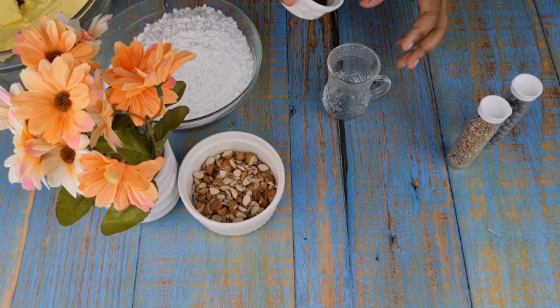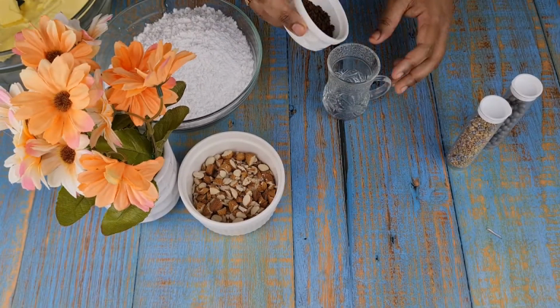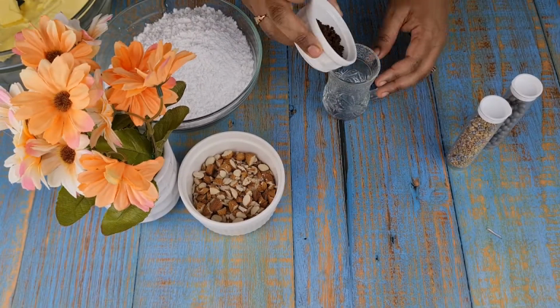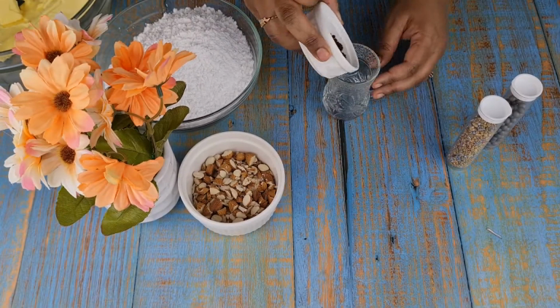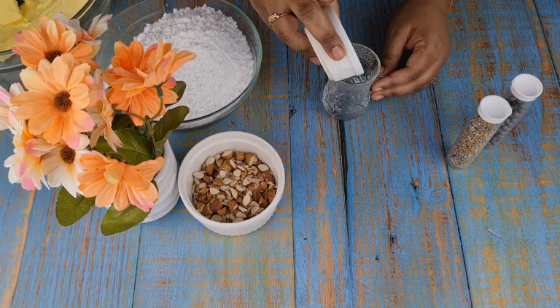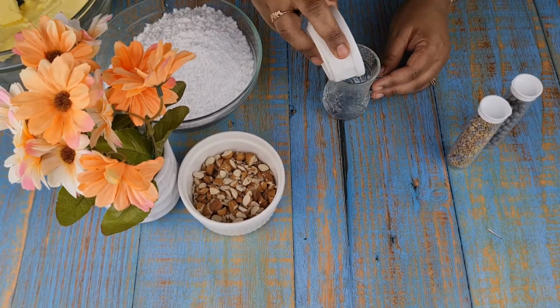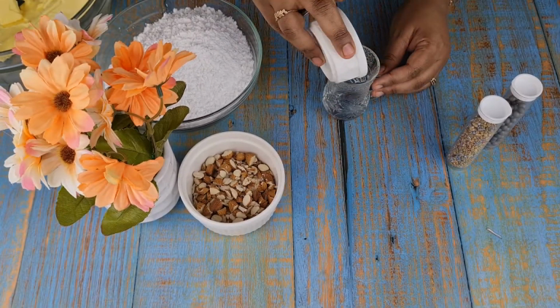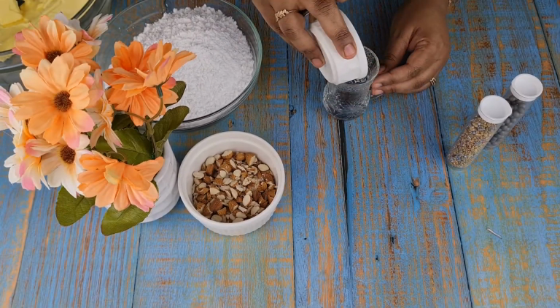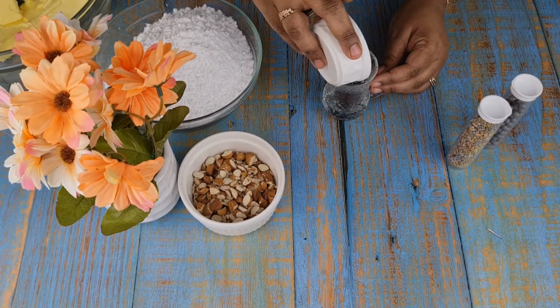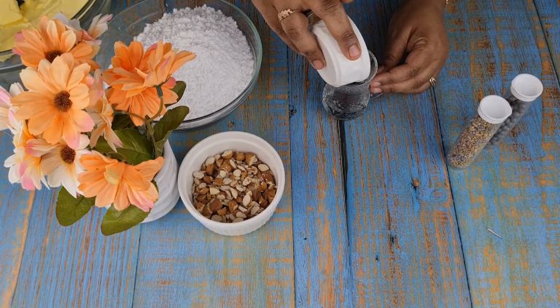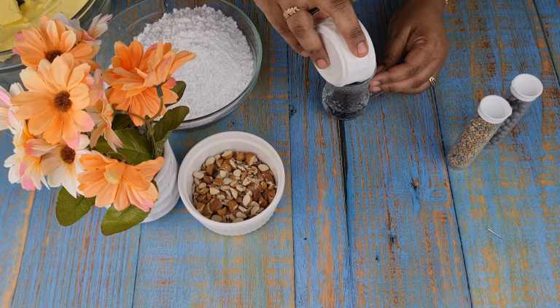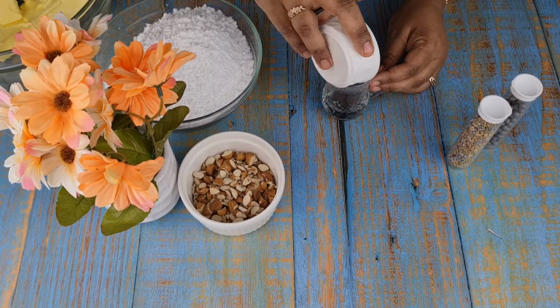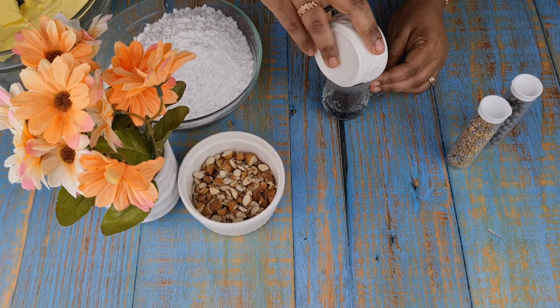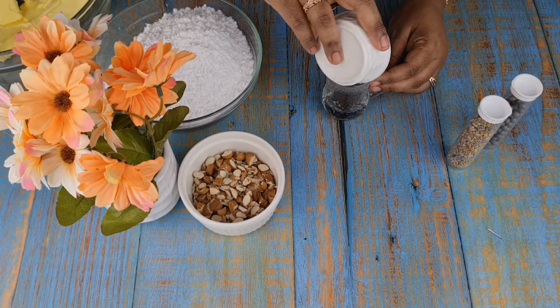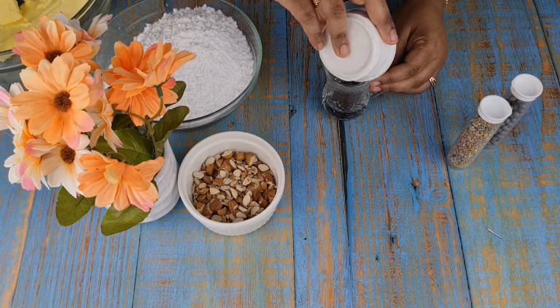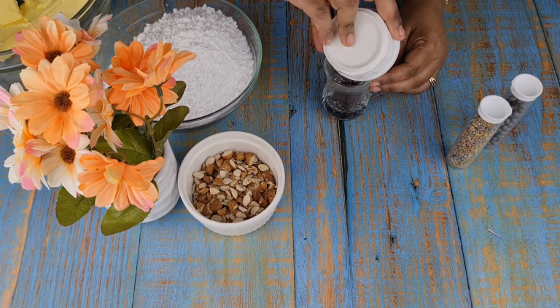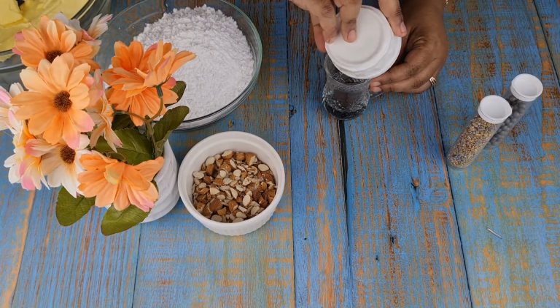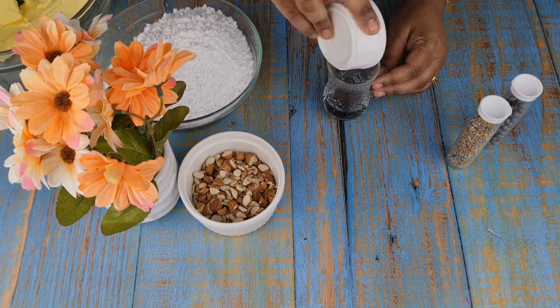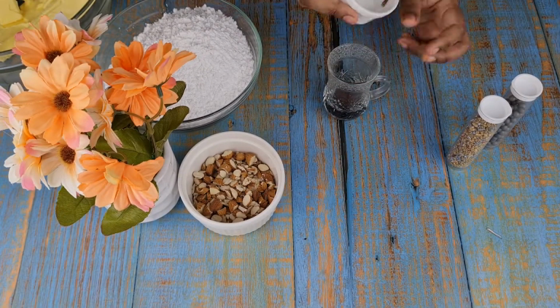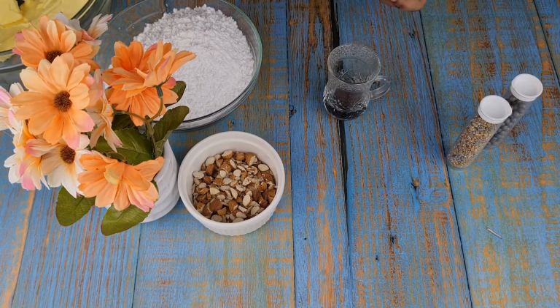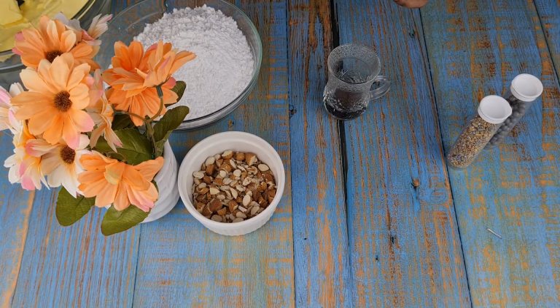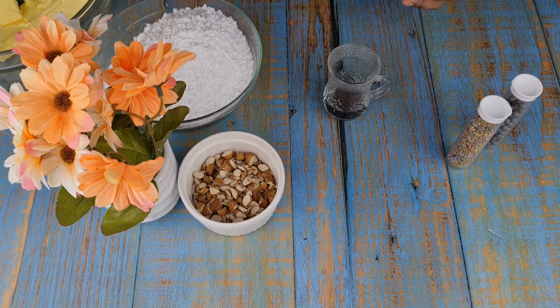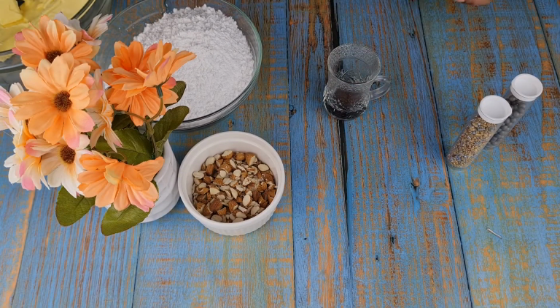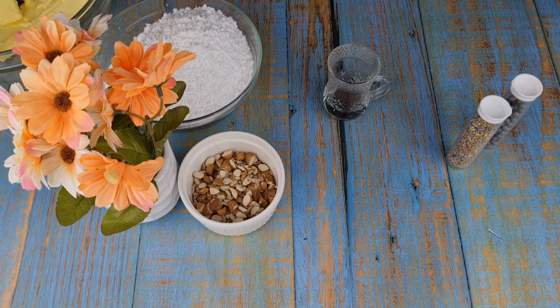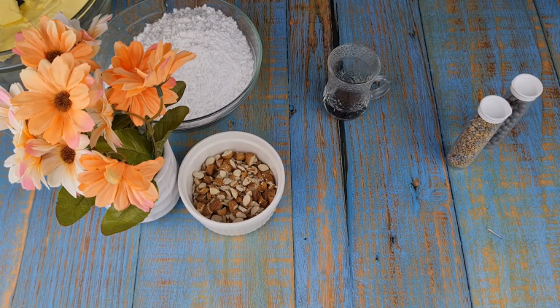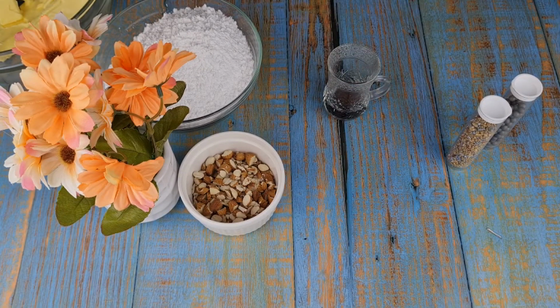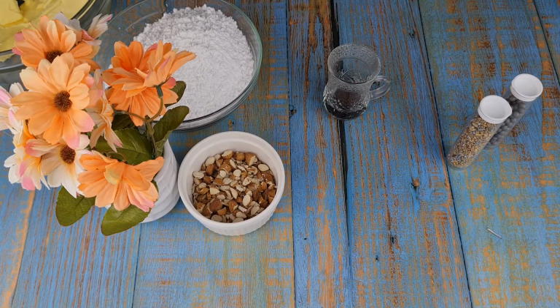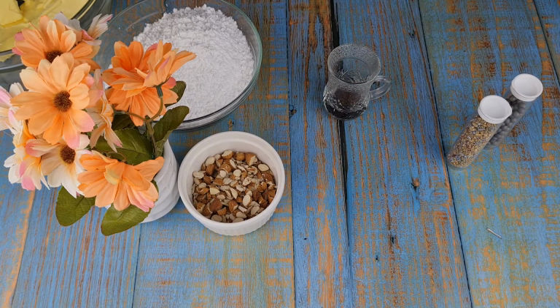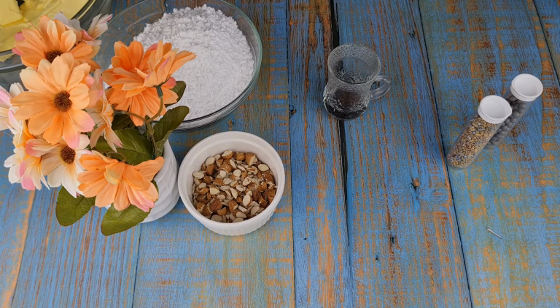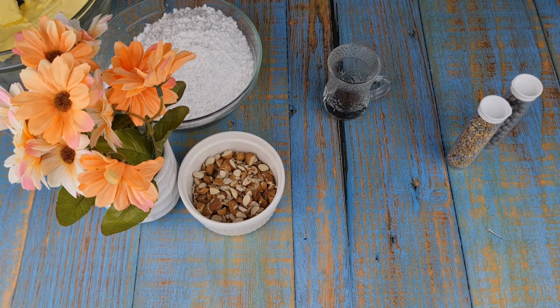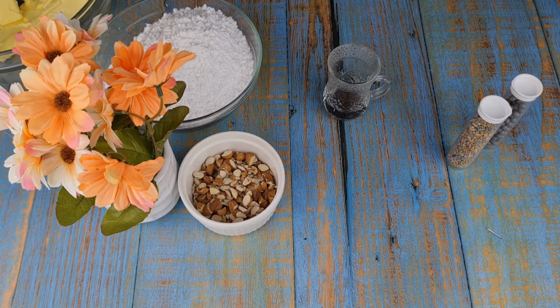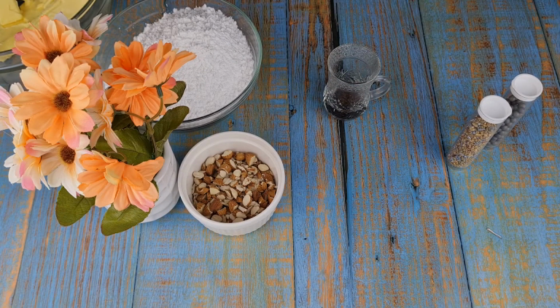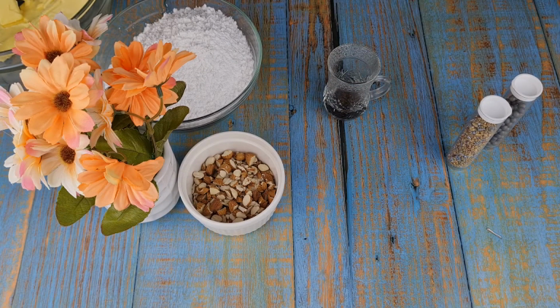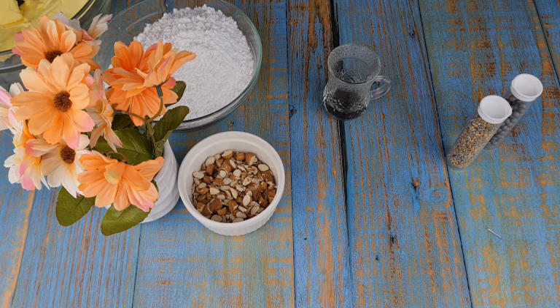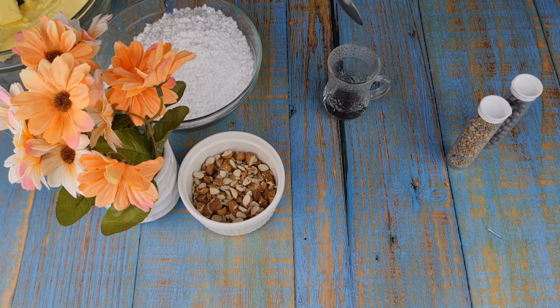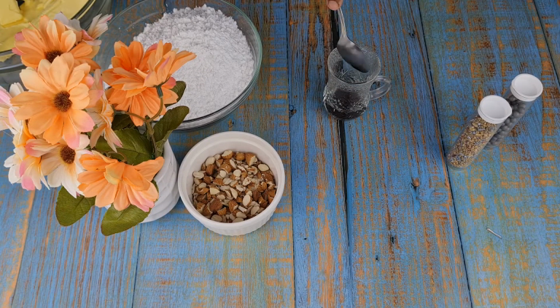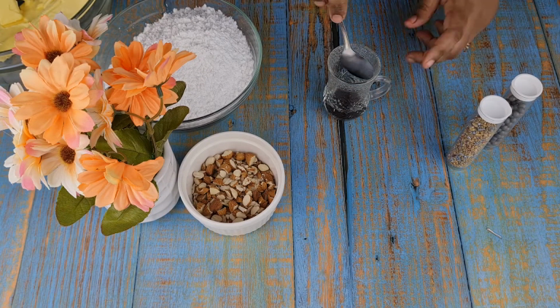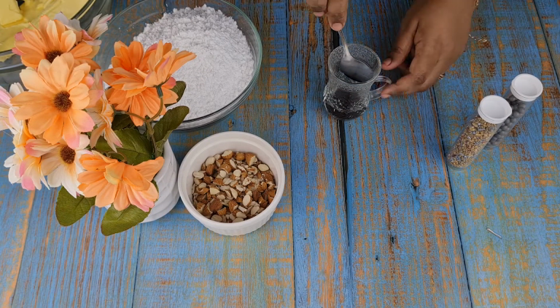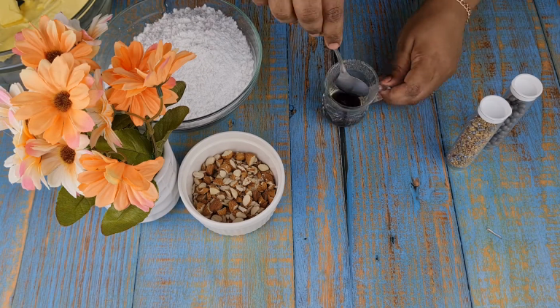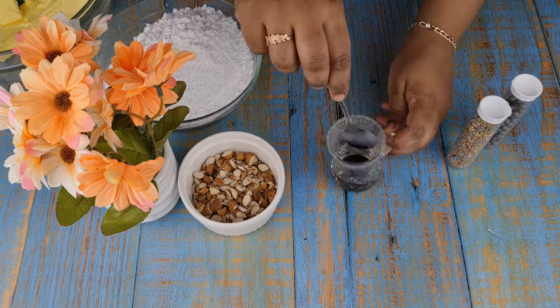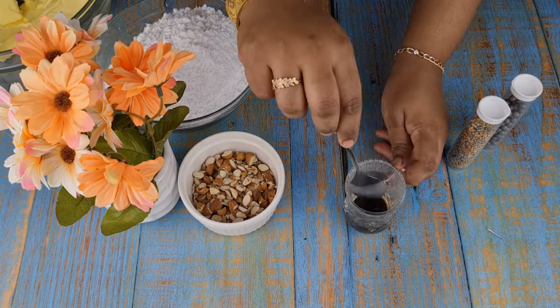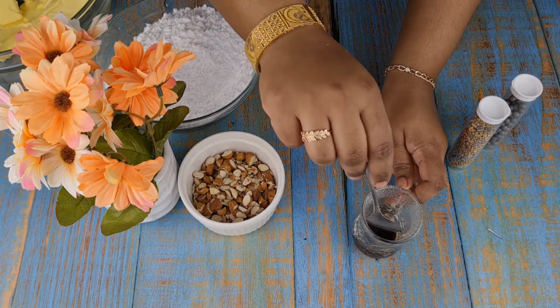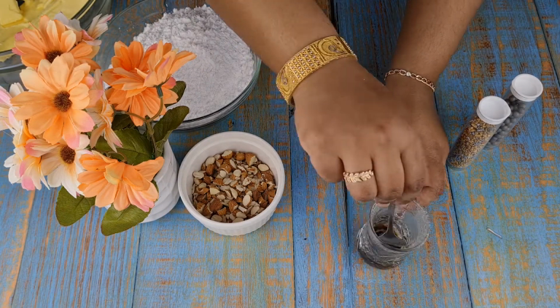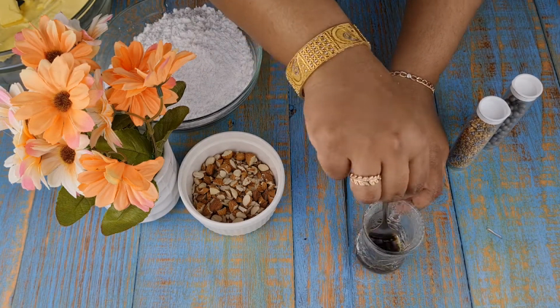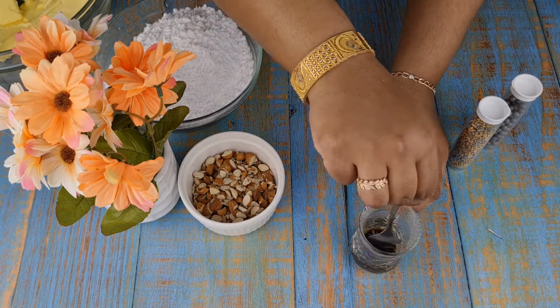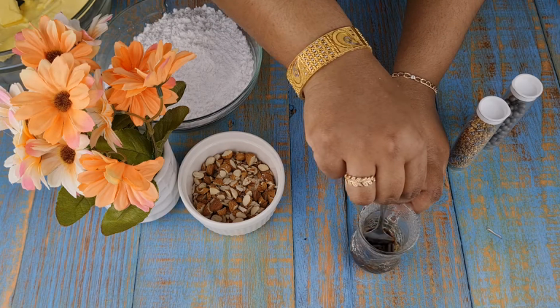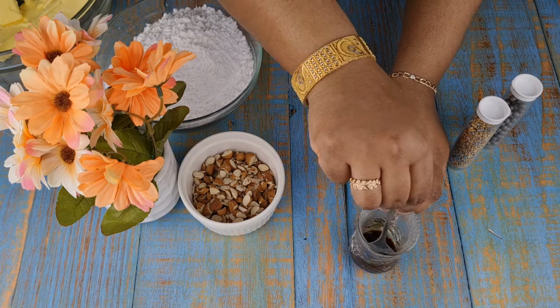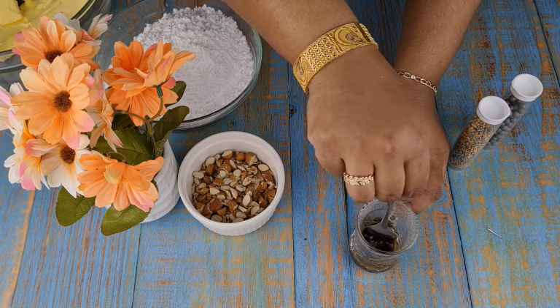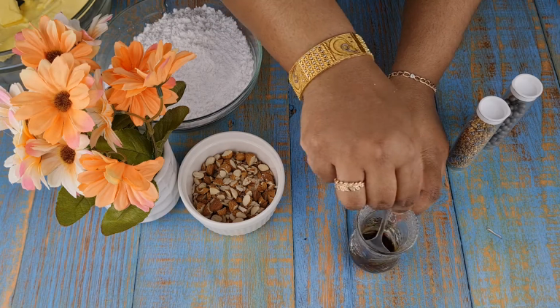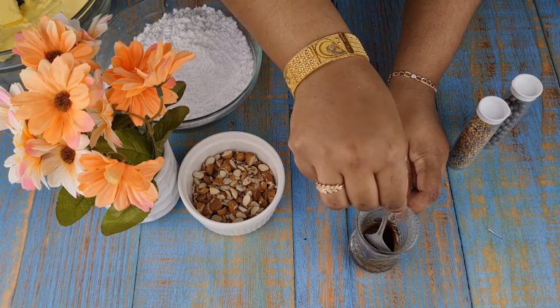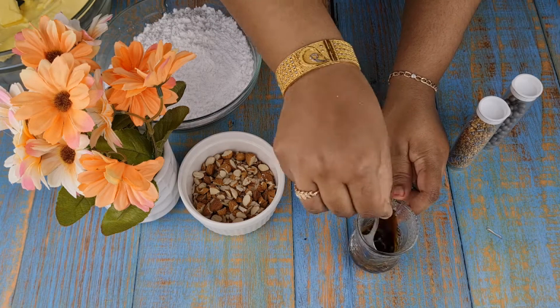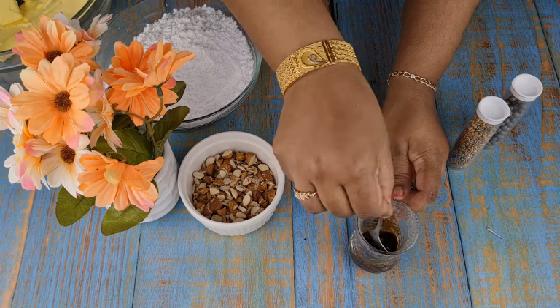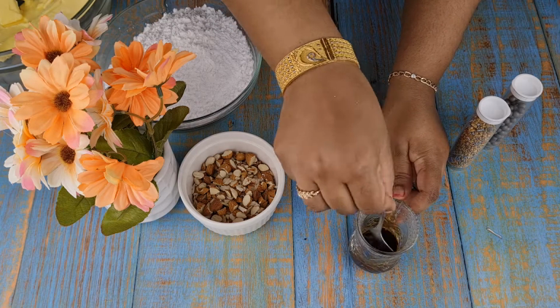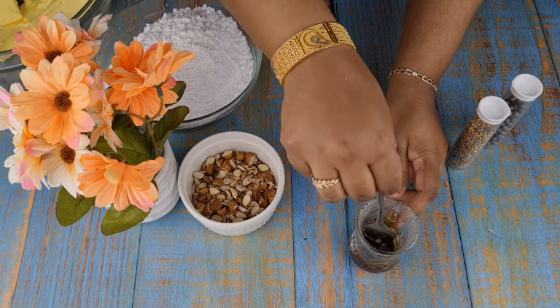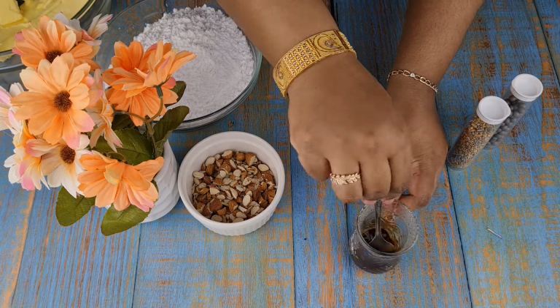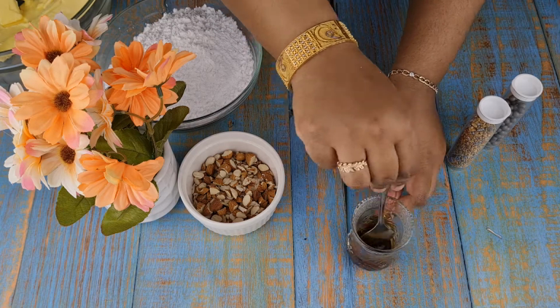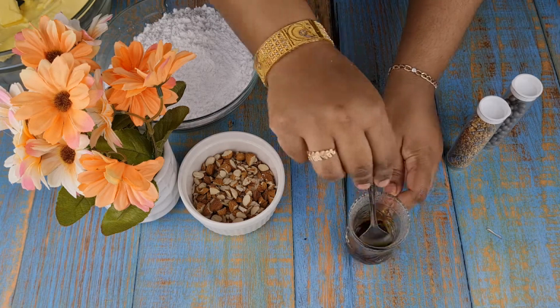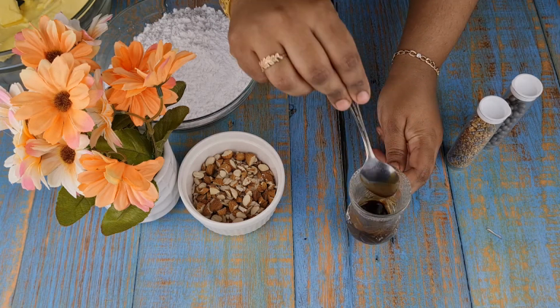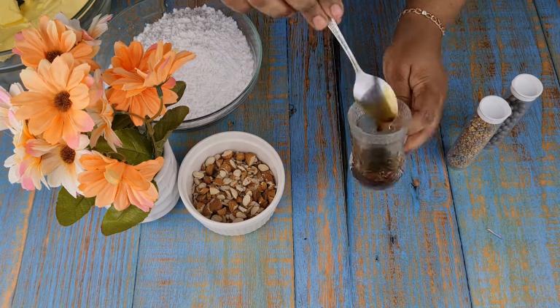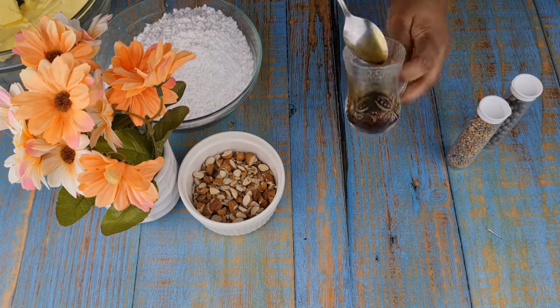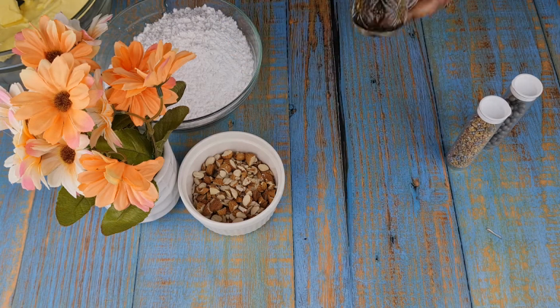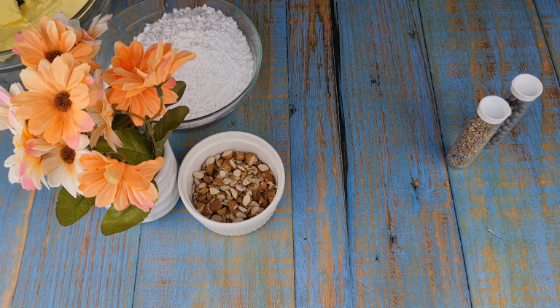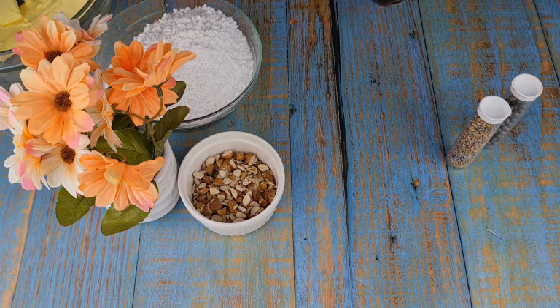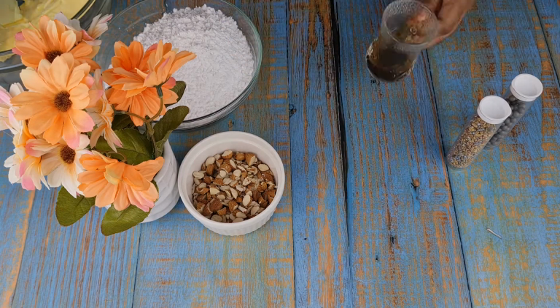Now take 2 teaspoon hot water, add 2 teaspoon instant coffee, mix it well and keep it aside.